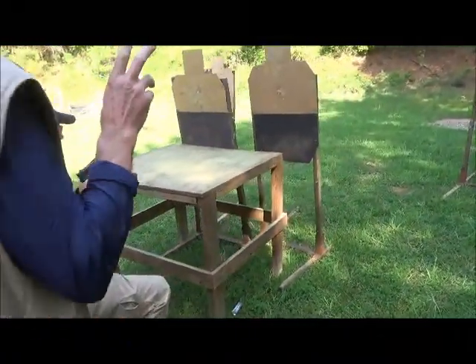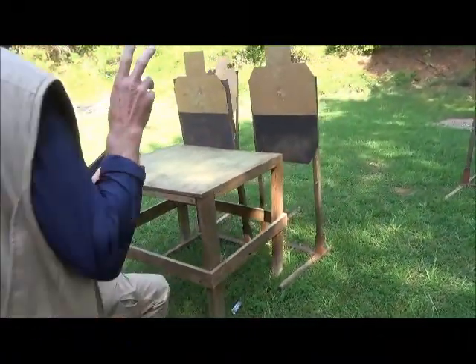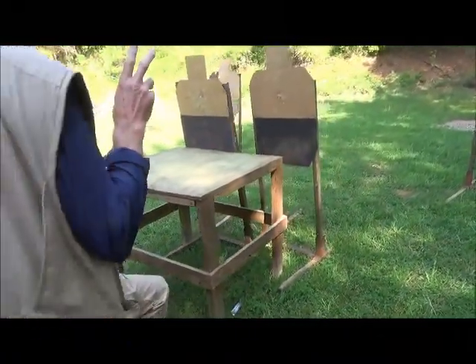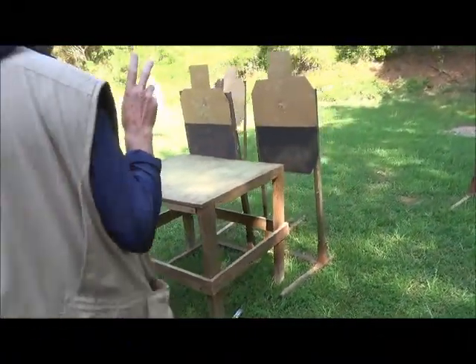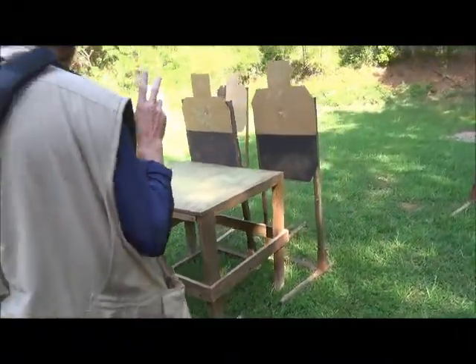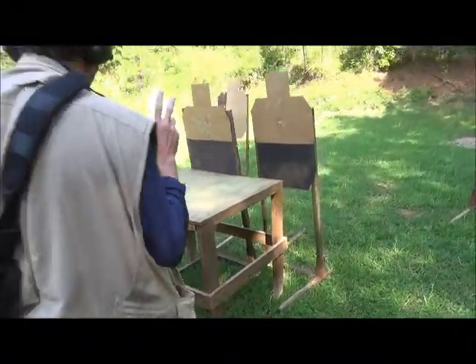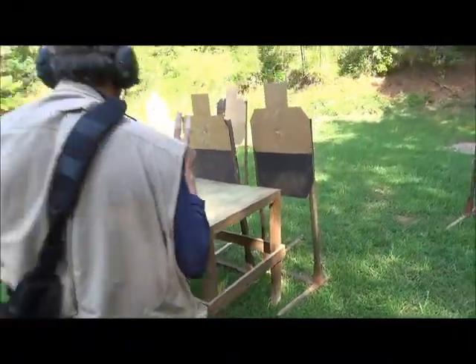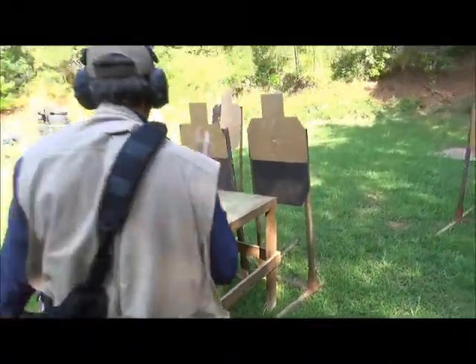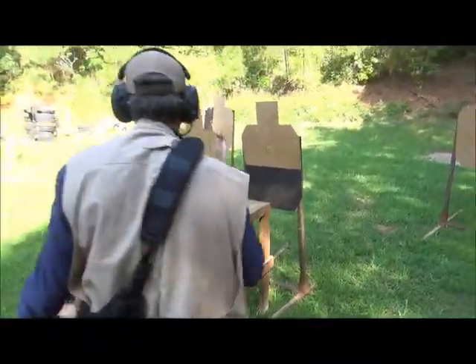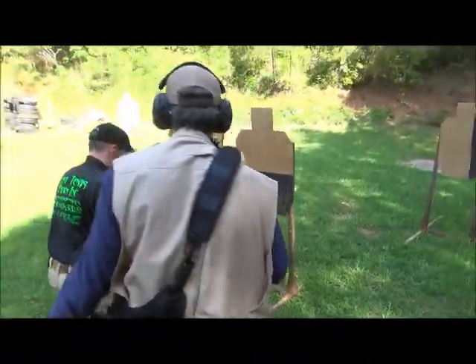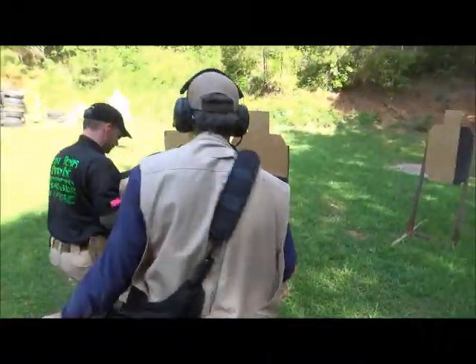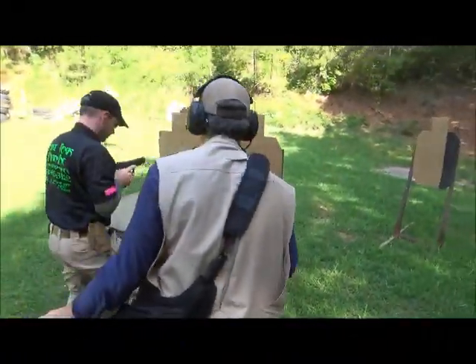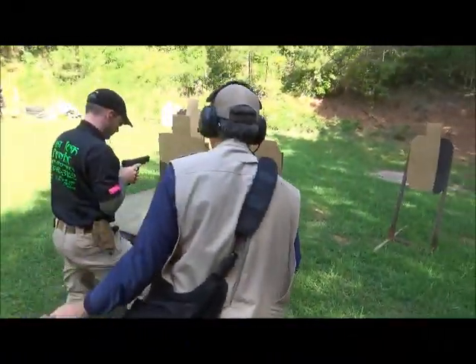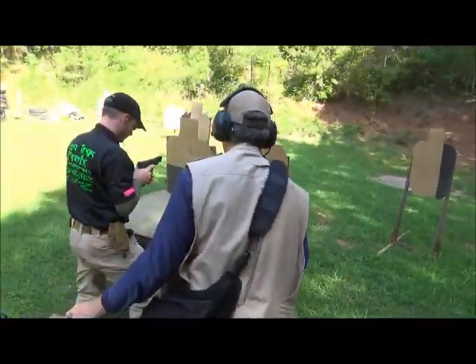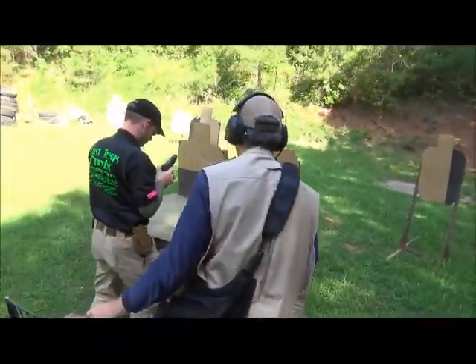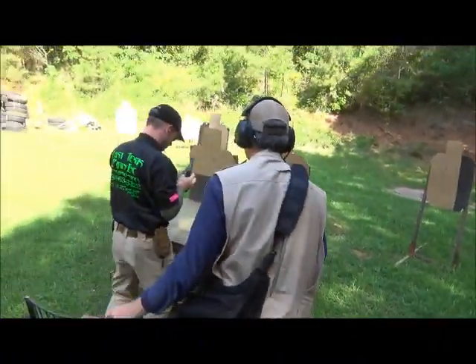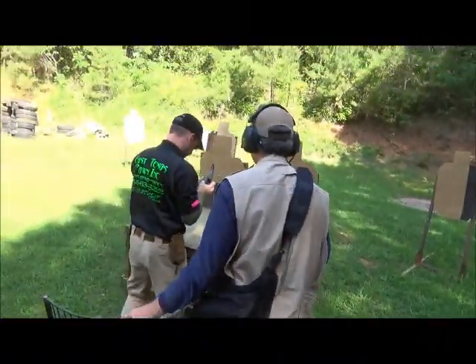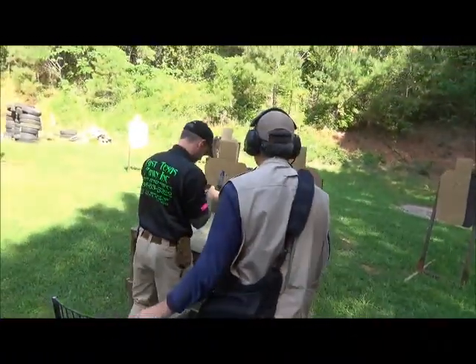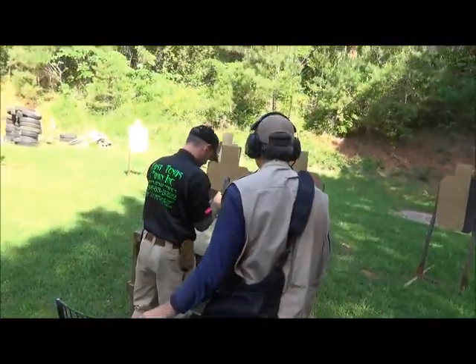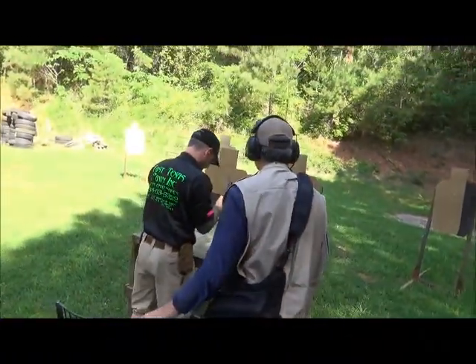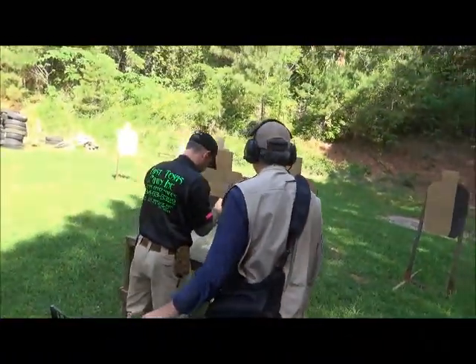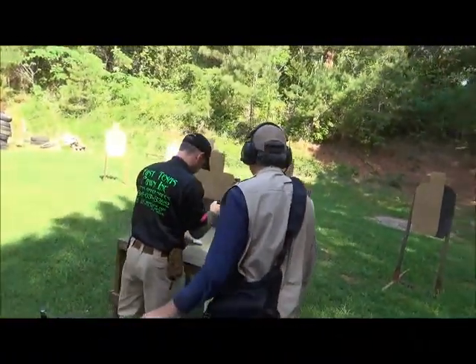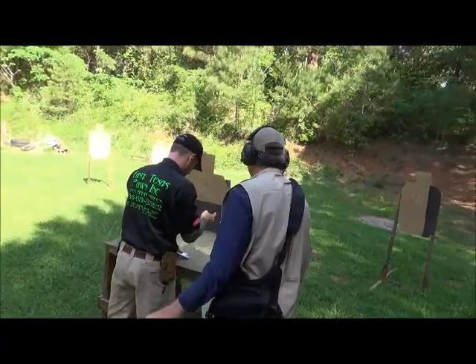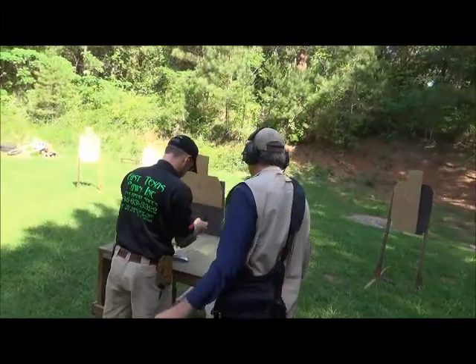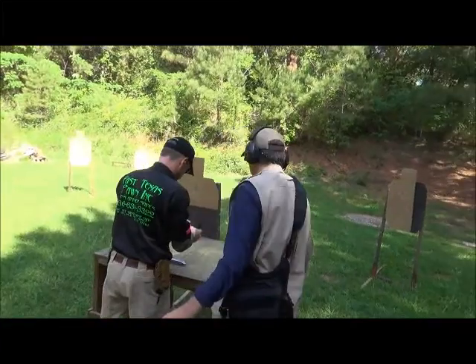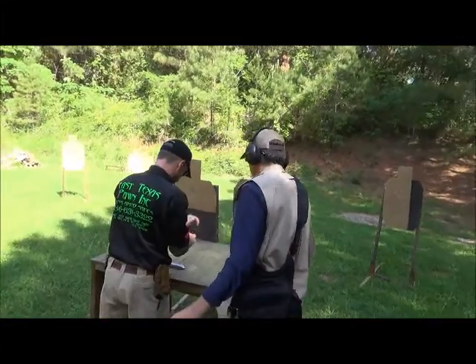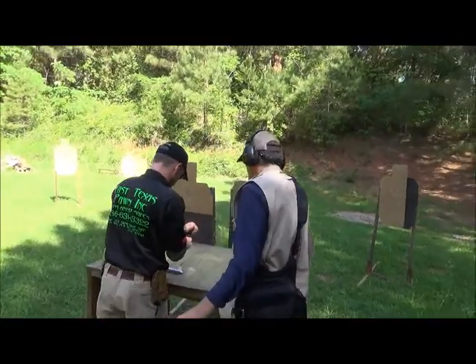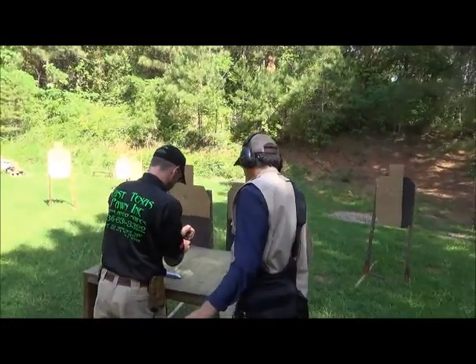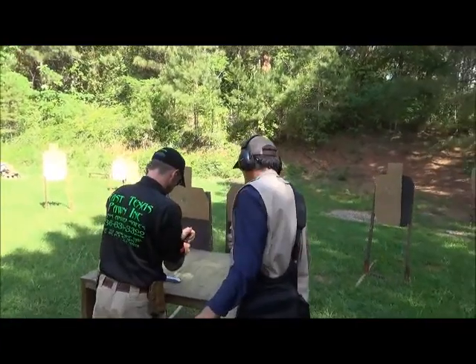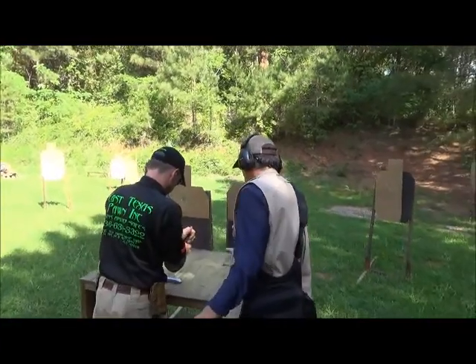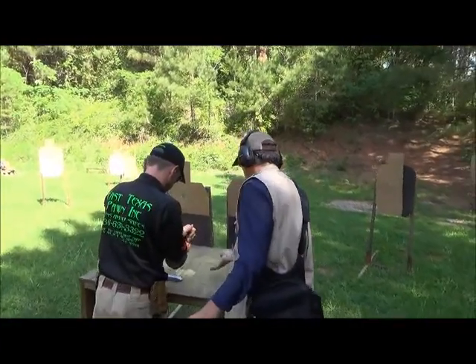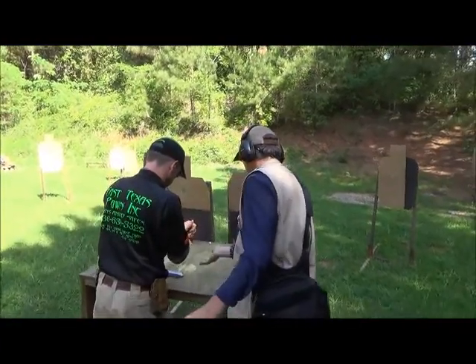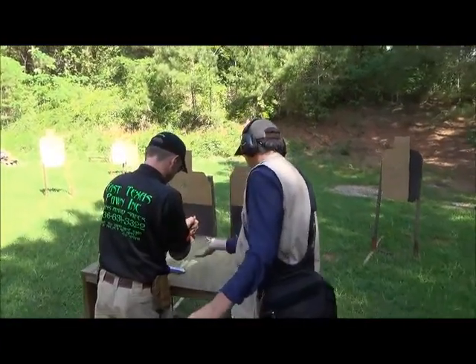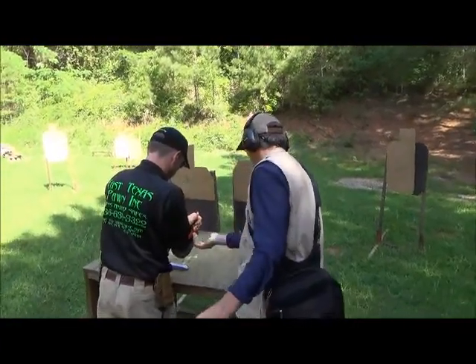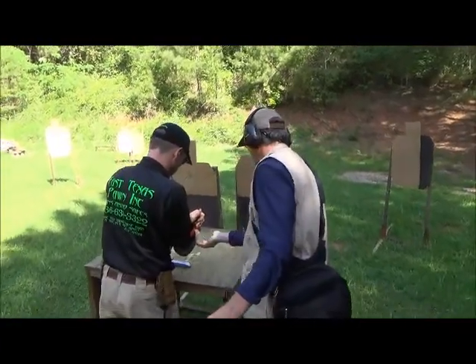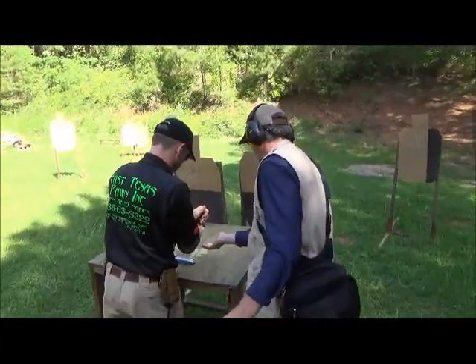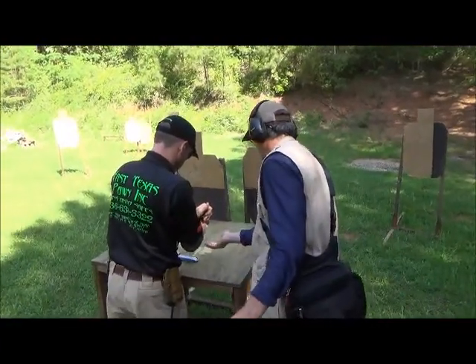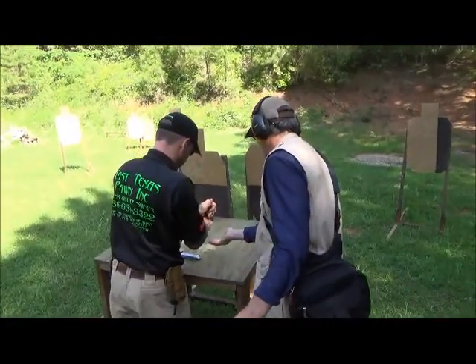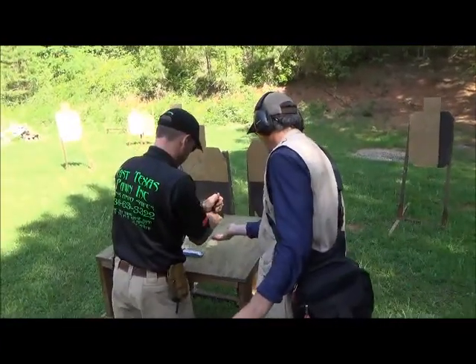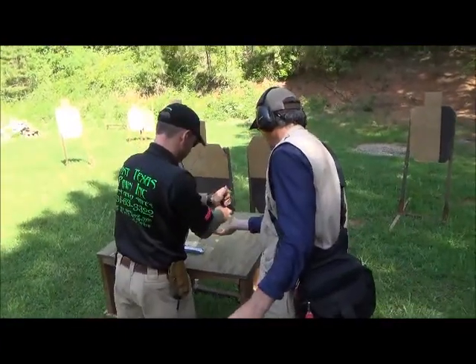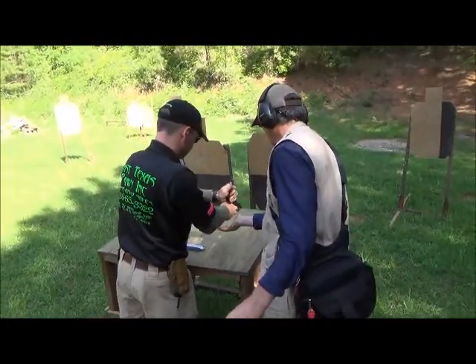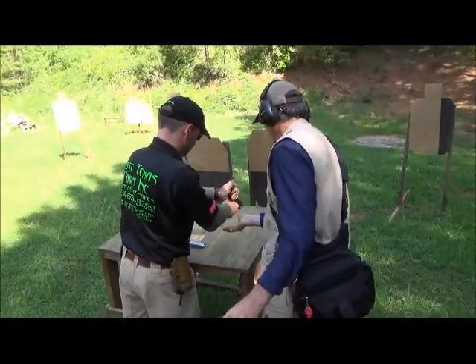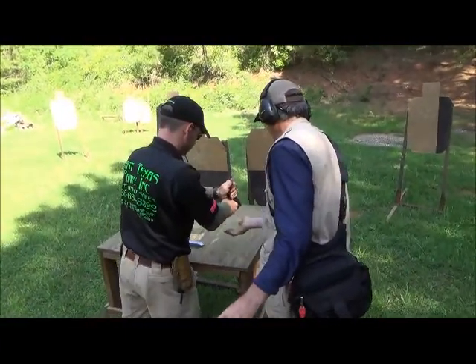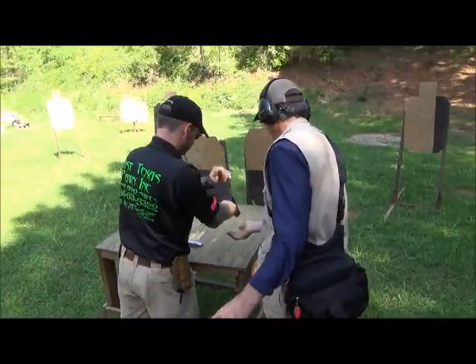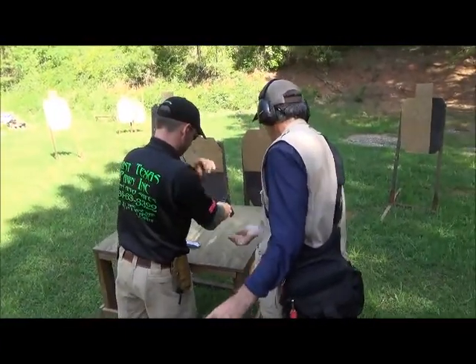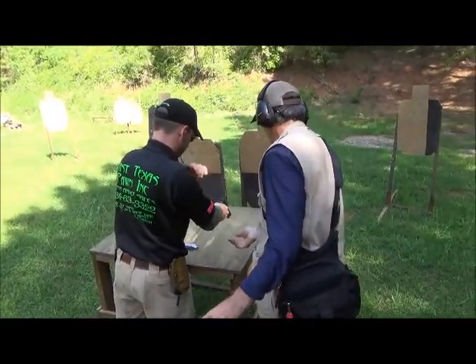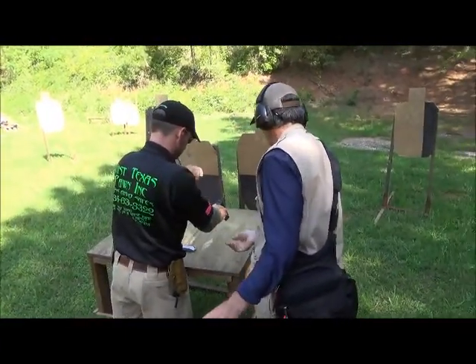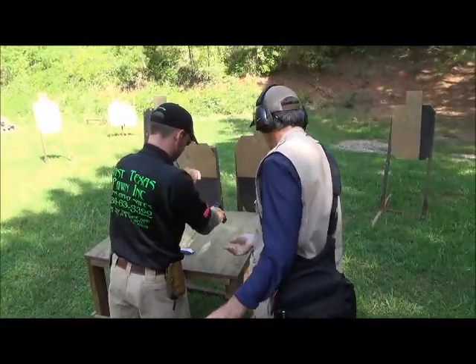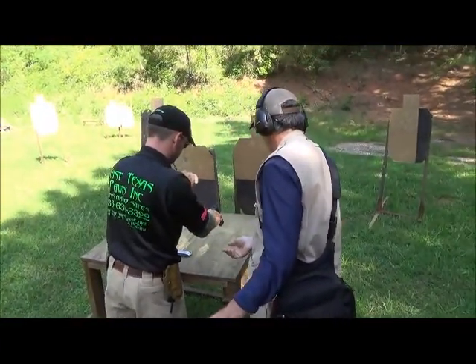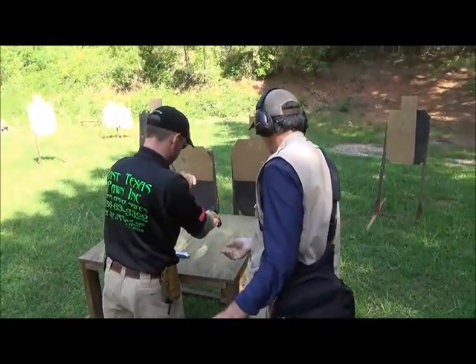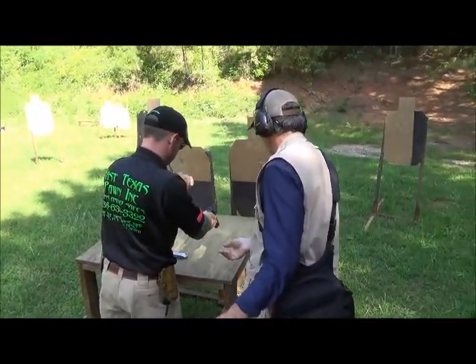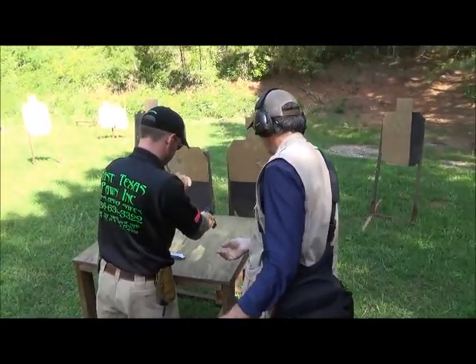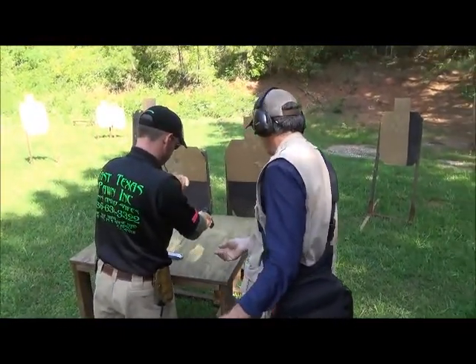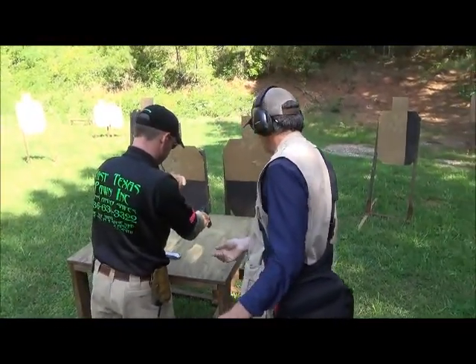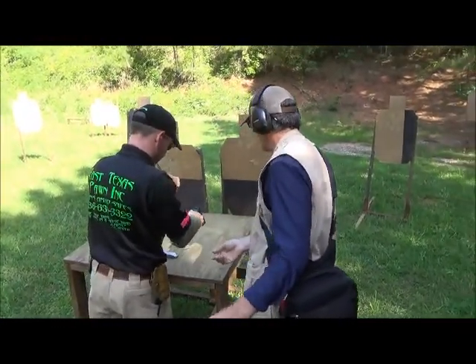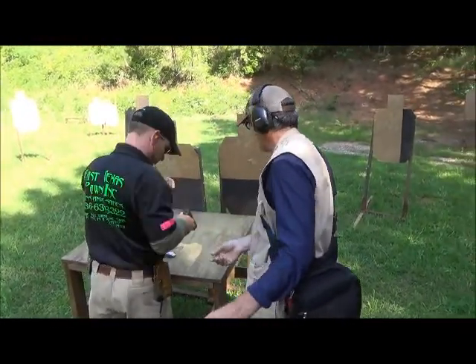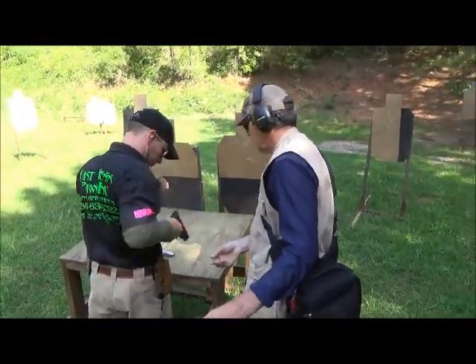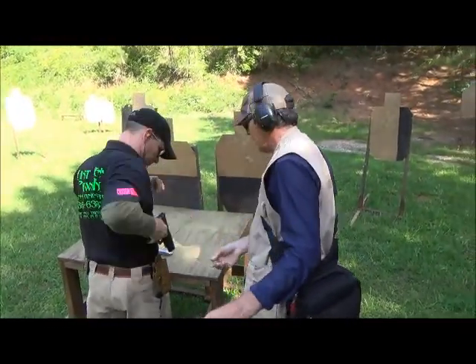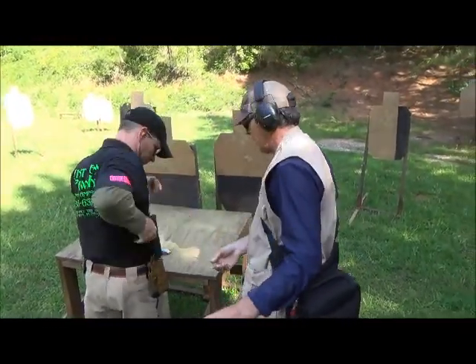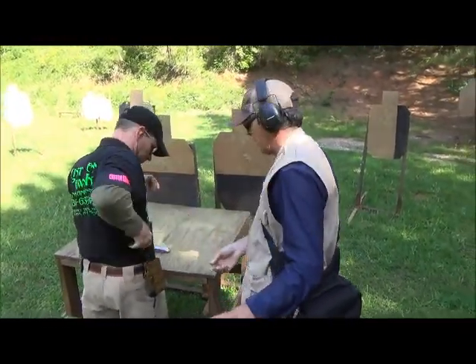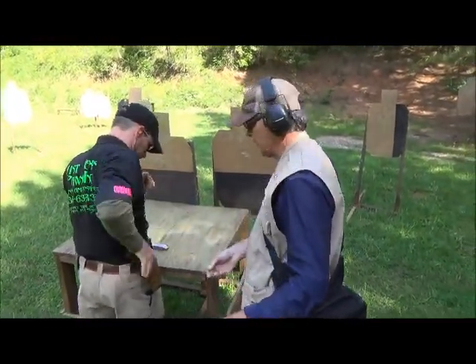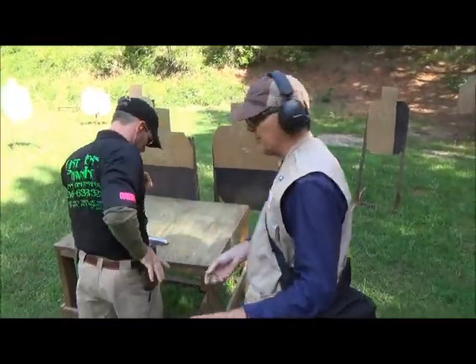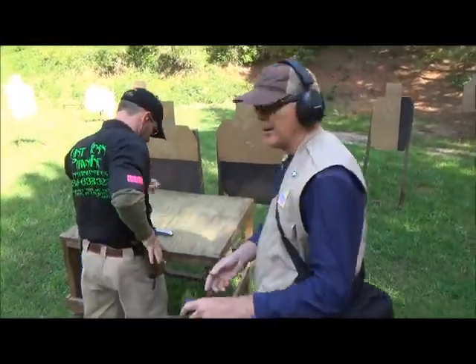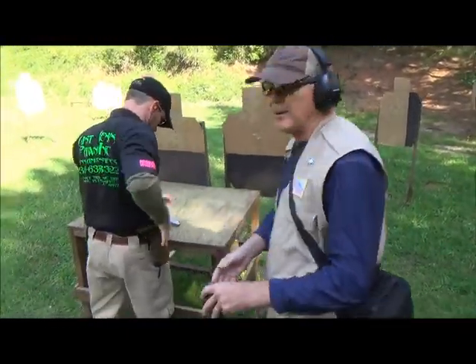Stand up. Unload and be clear. Quick. Take. Drop the sides. Pull the trigger. Holster. Line is clear.